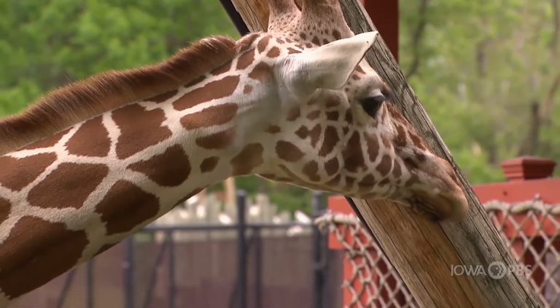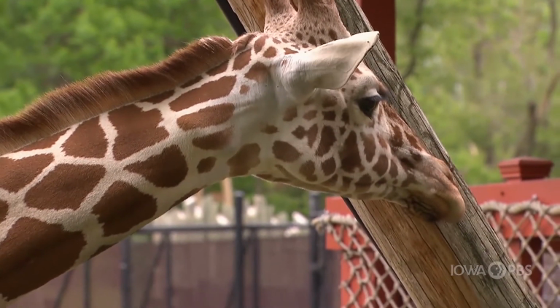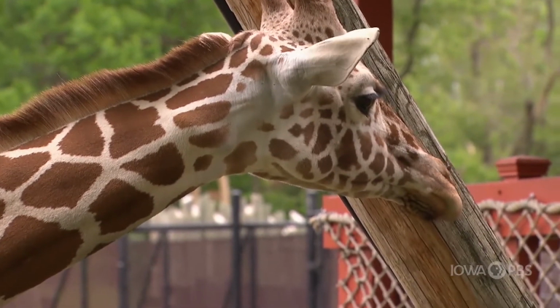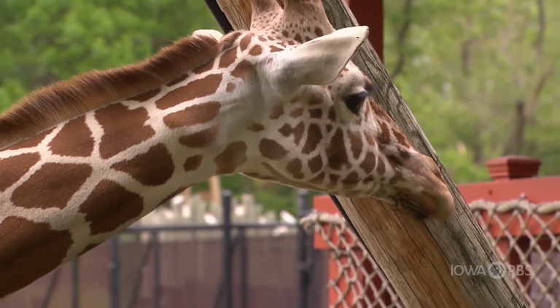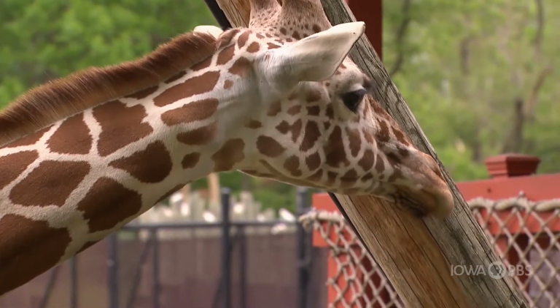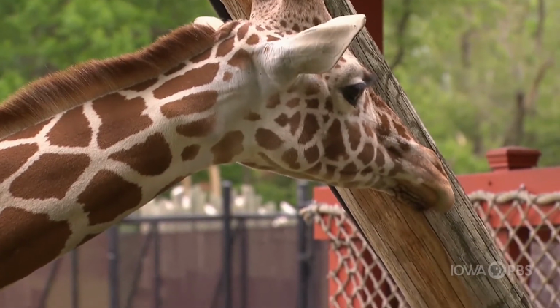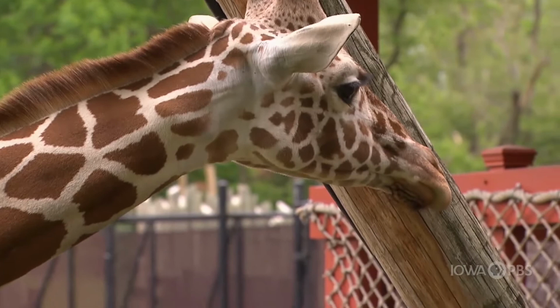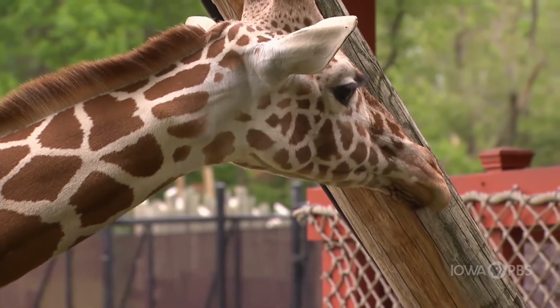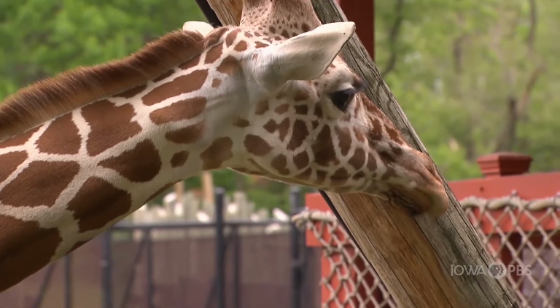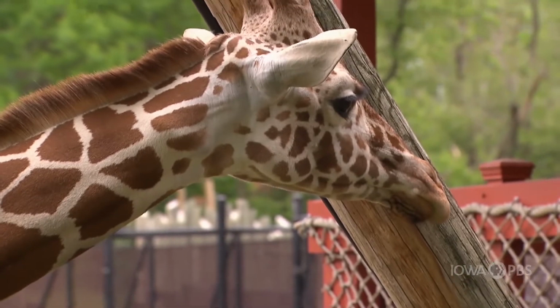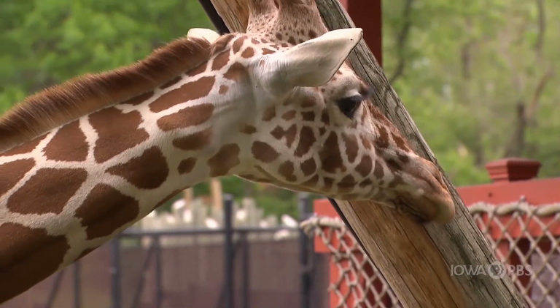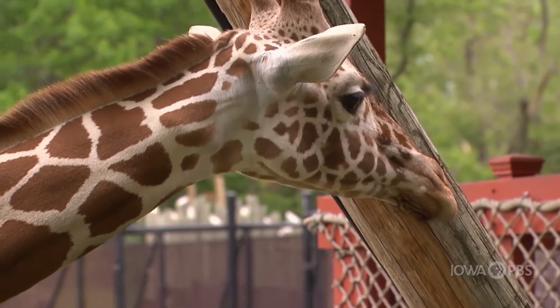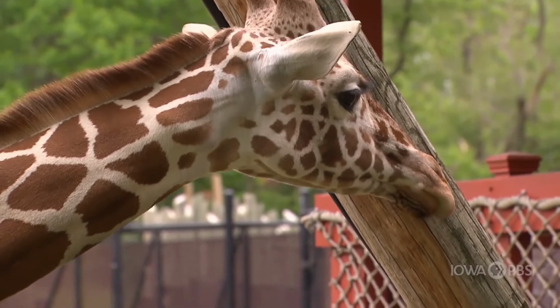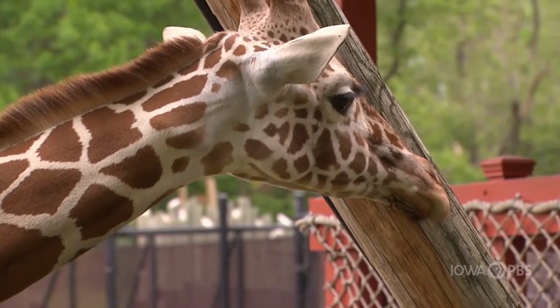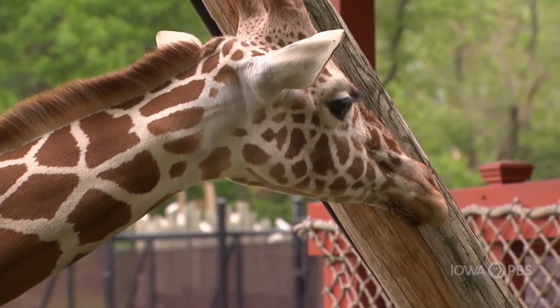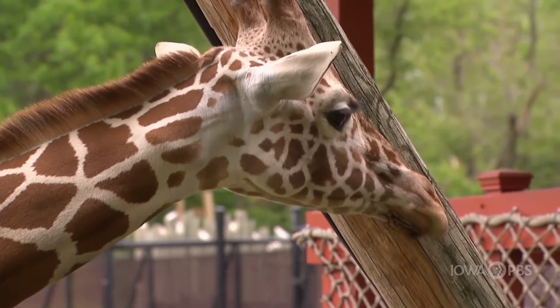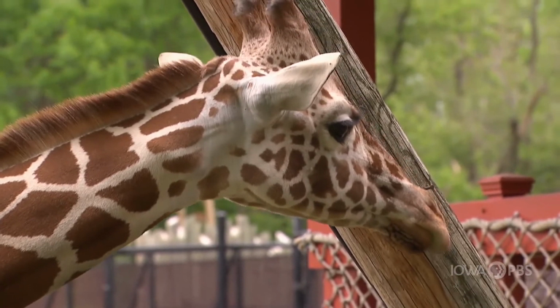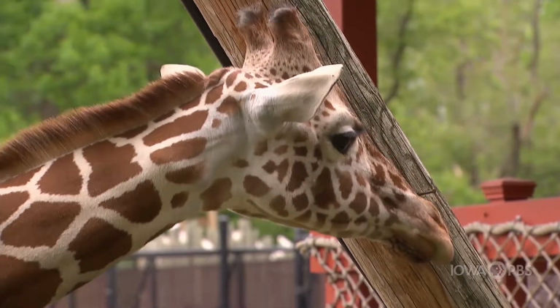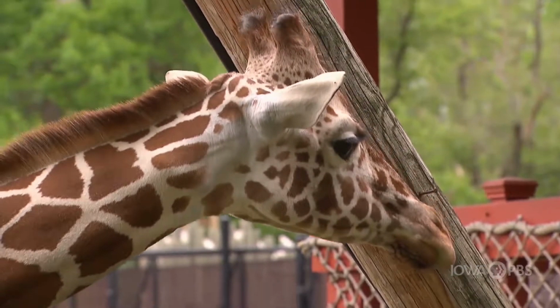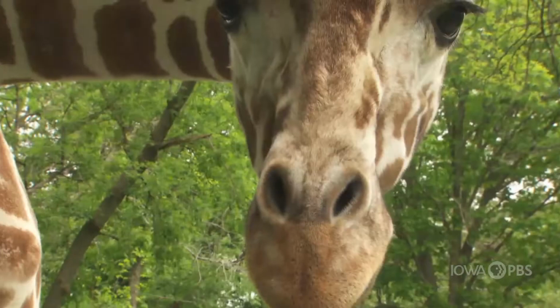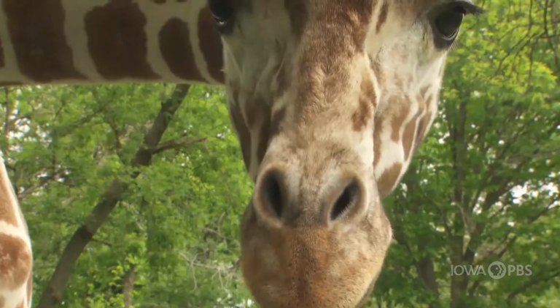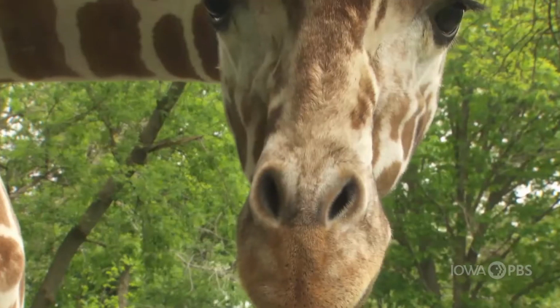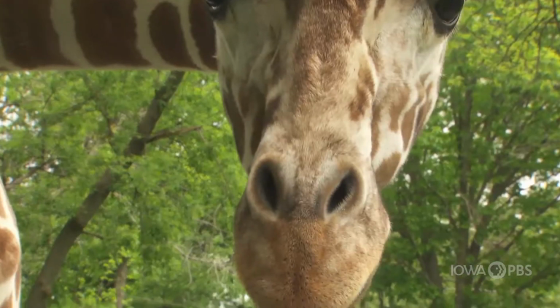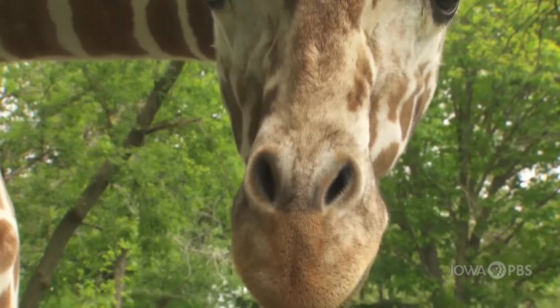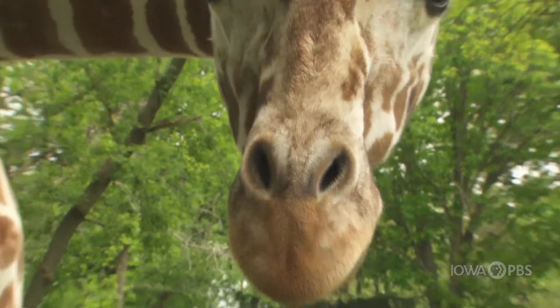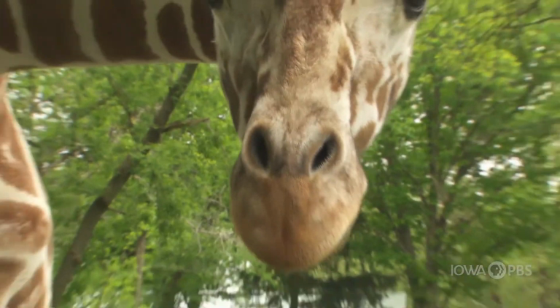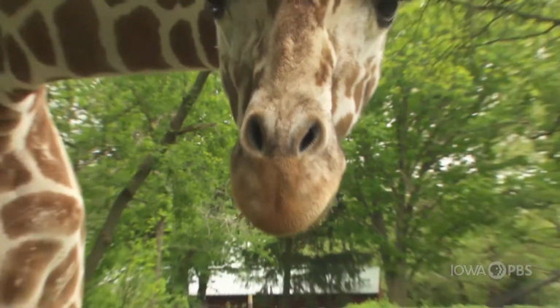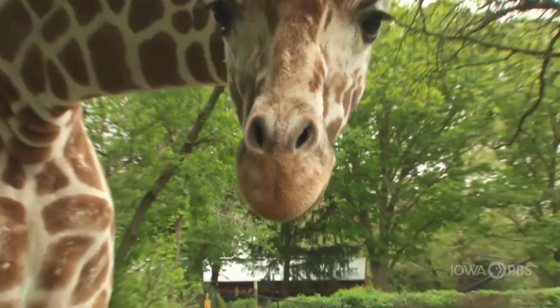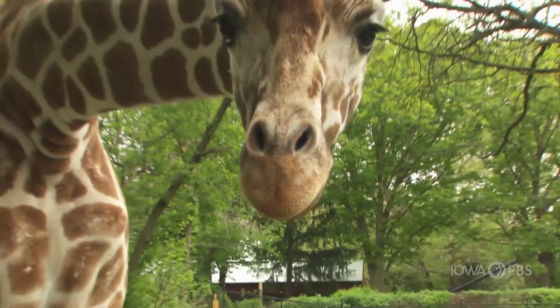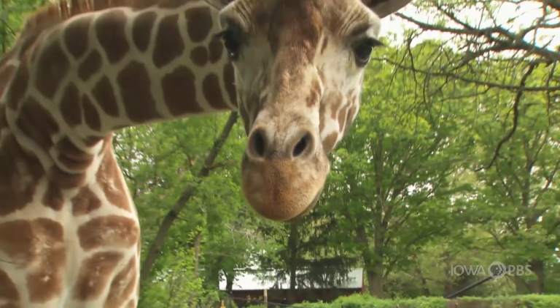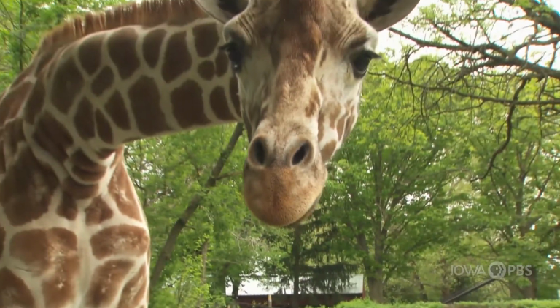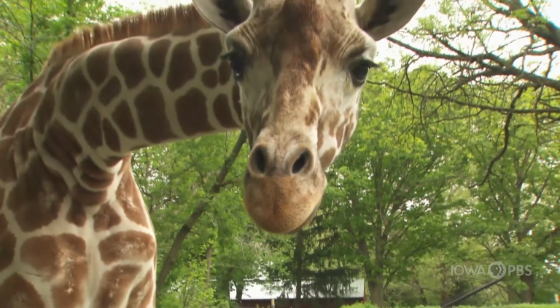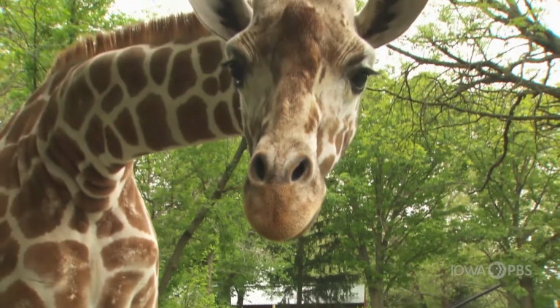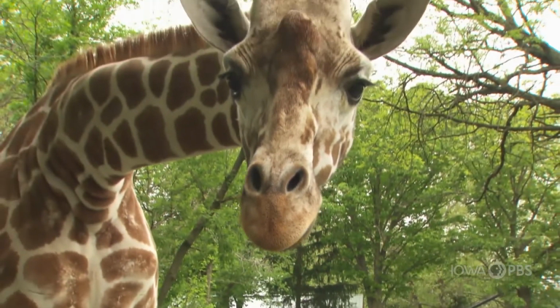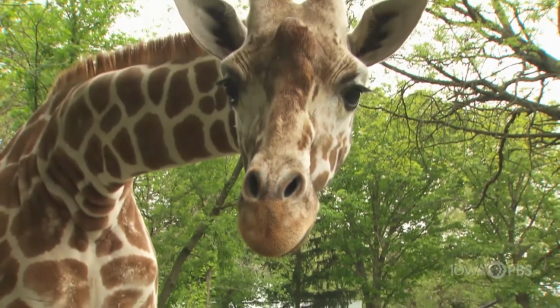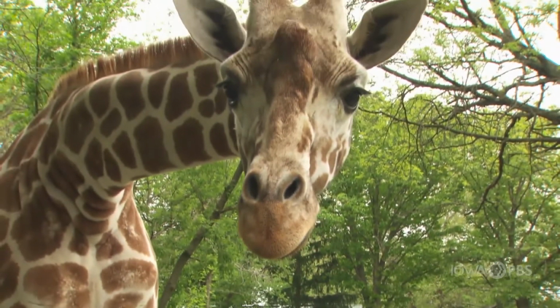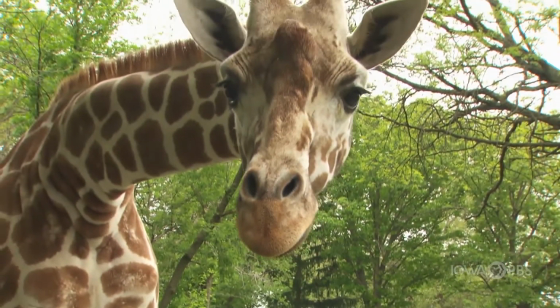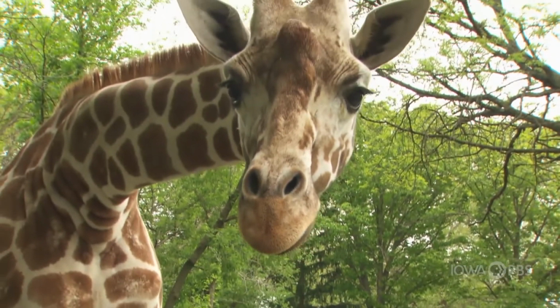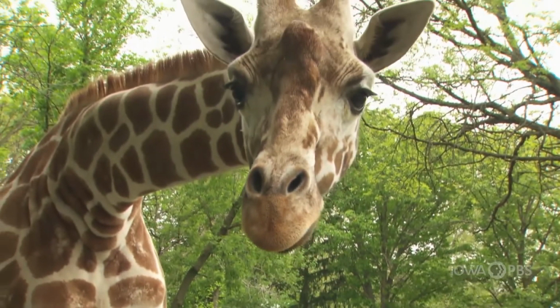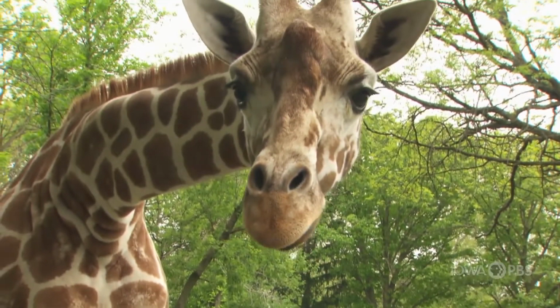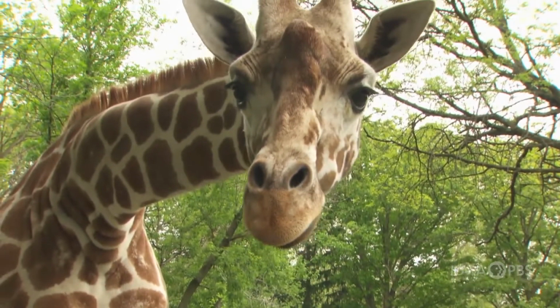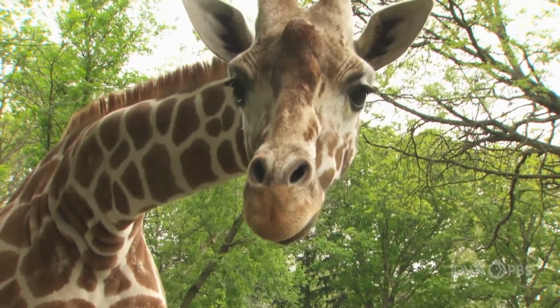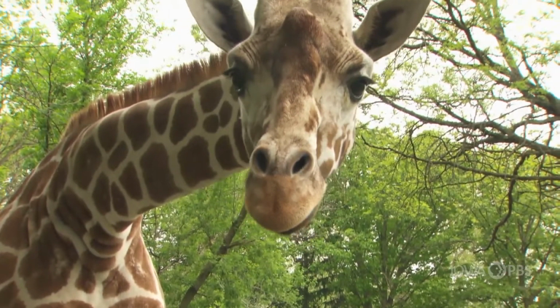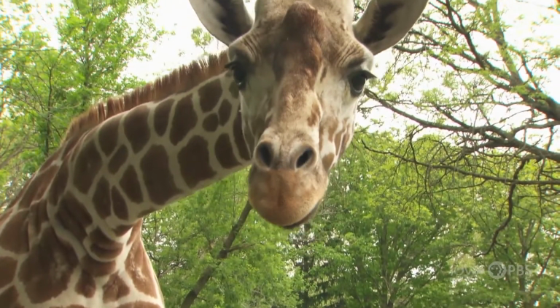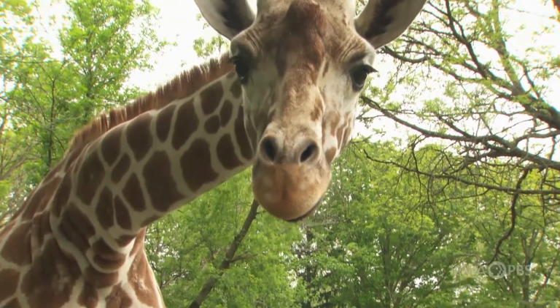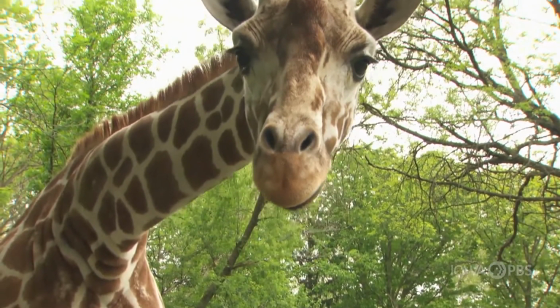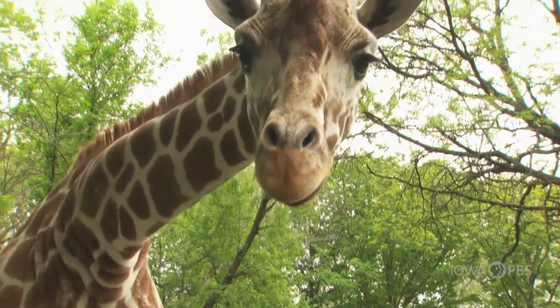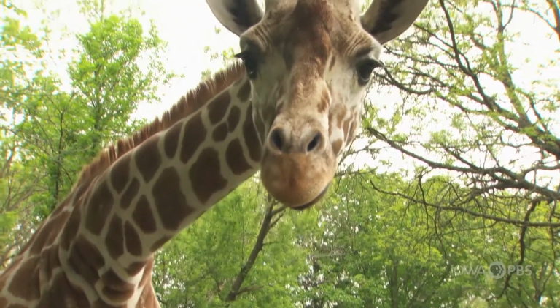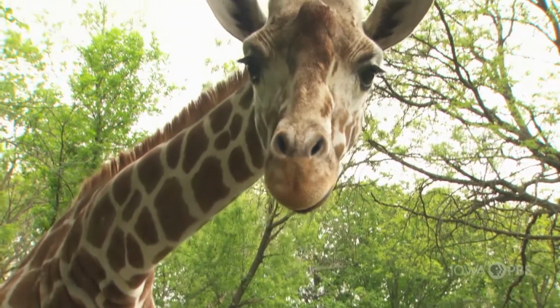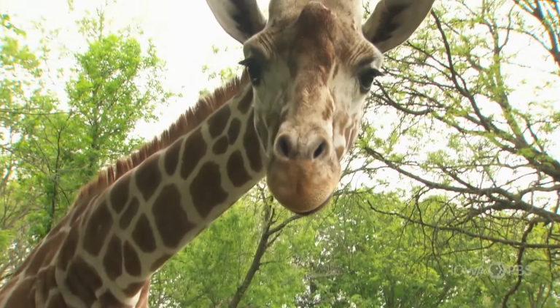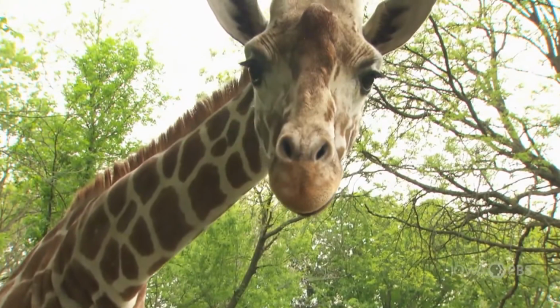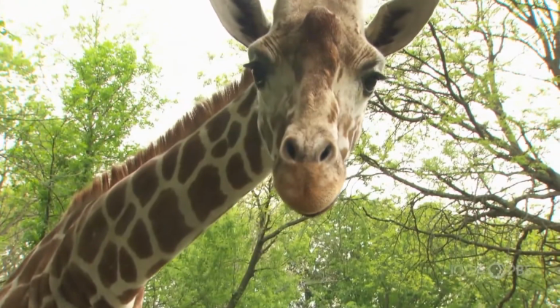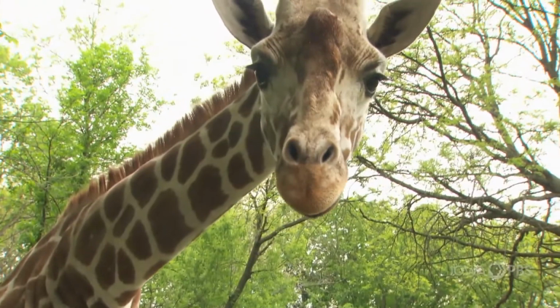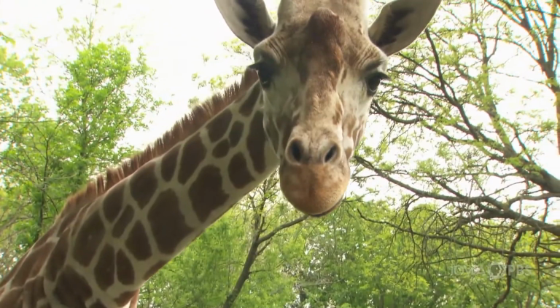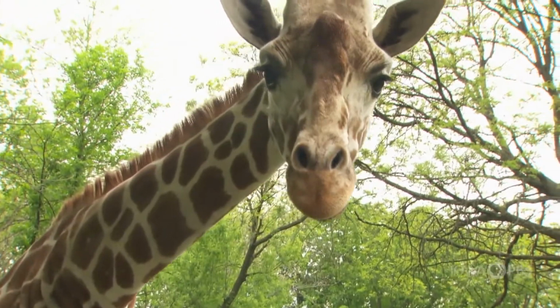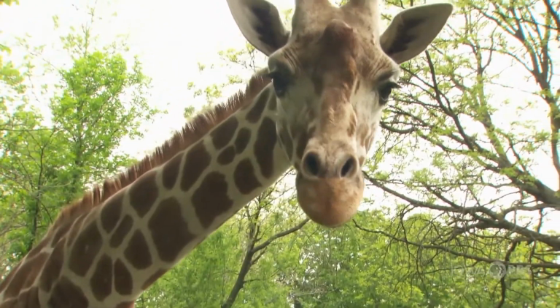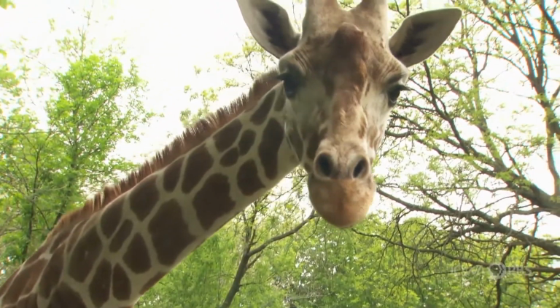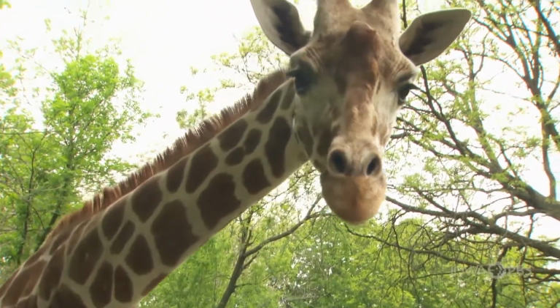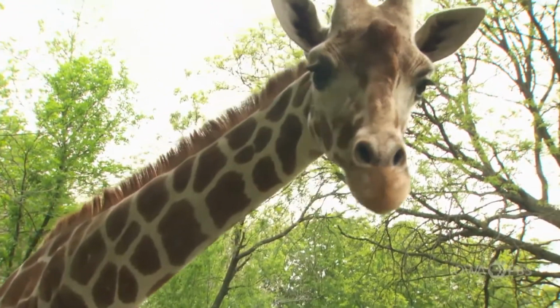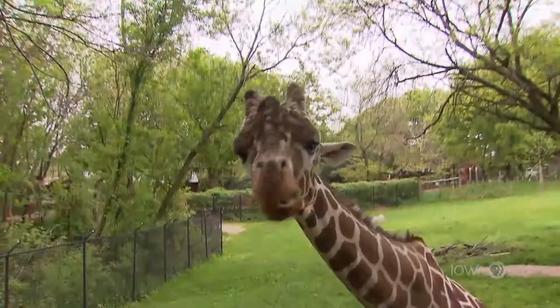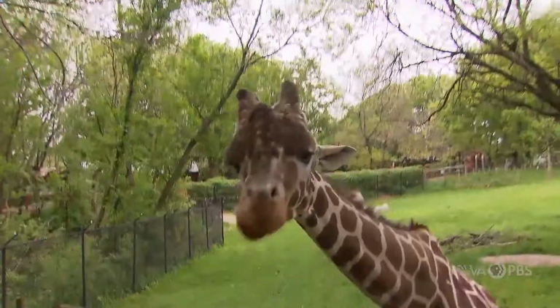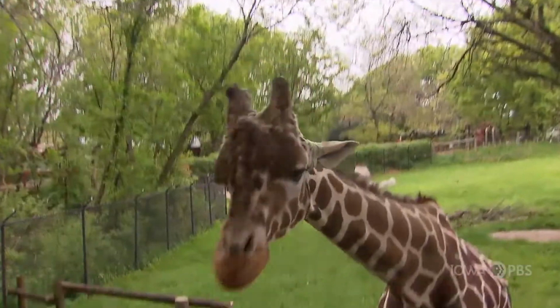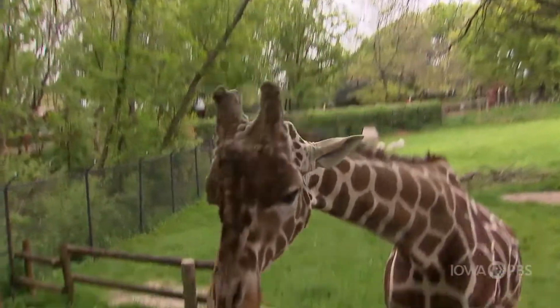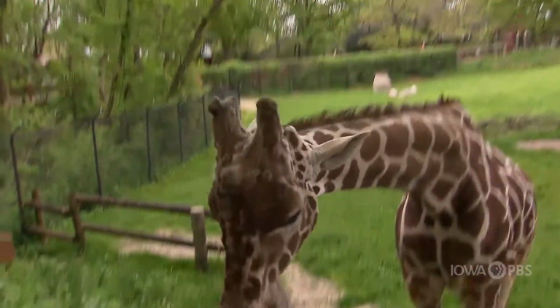The other thing that's really neat is look at that long neck. That long neck can grow six feet long — that is the size of an adult human.